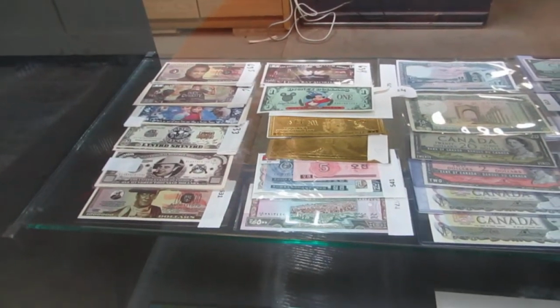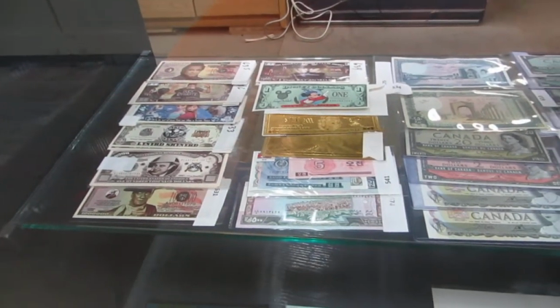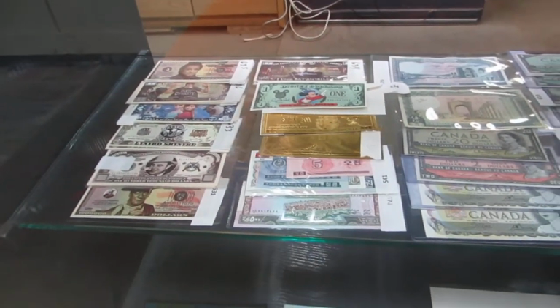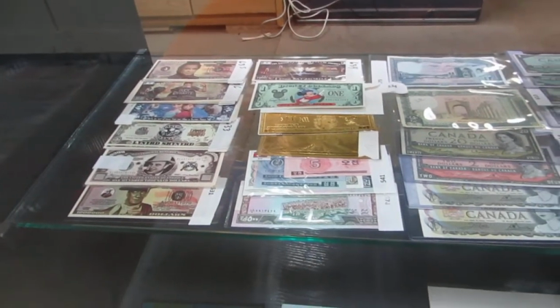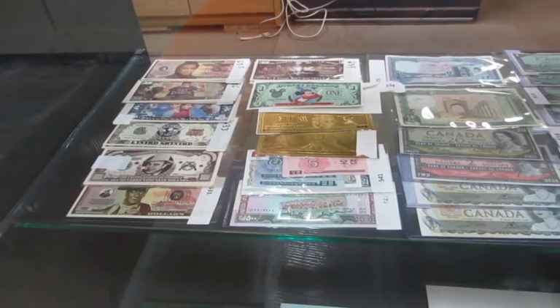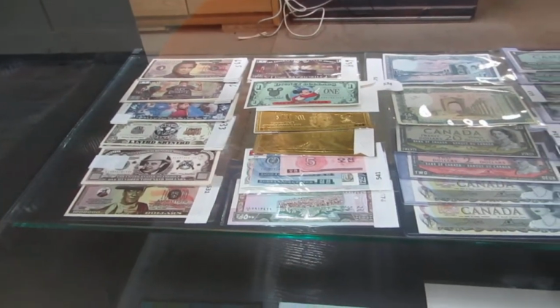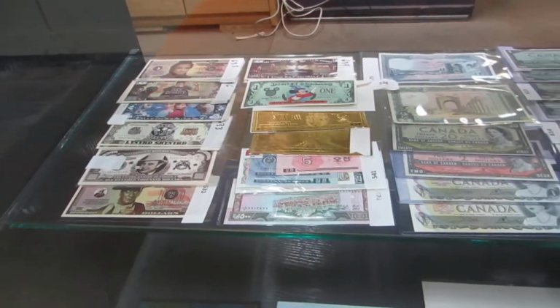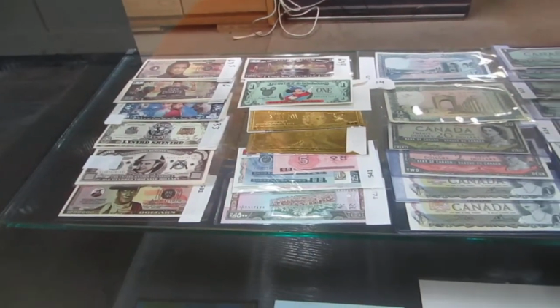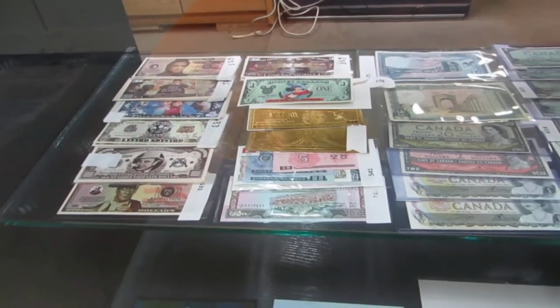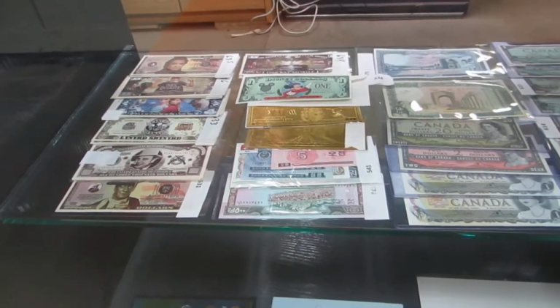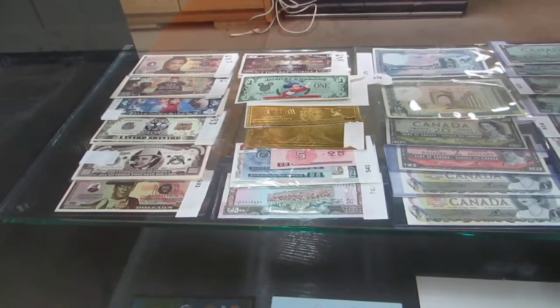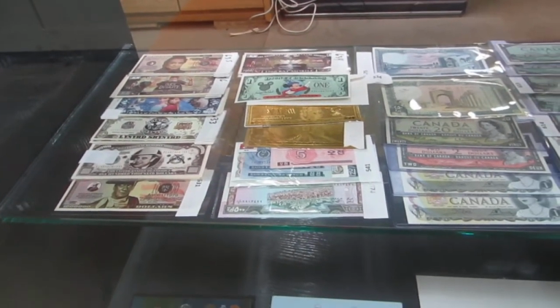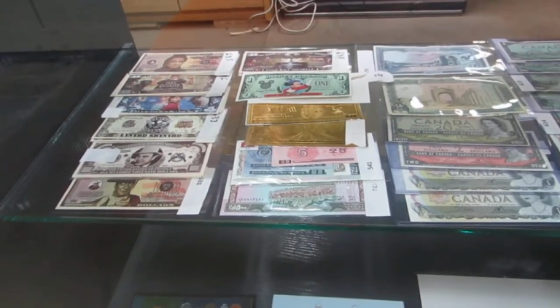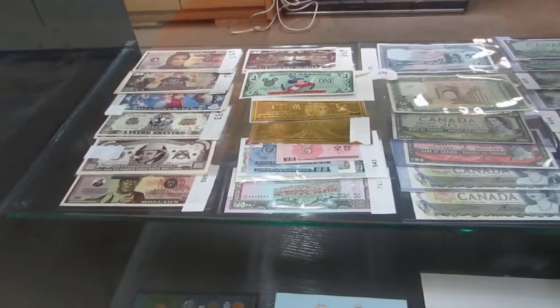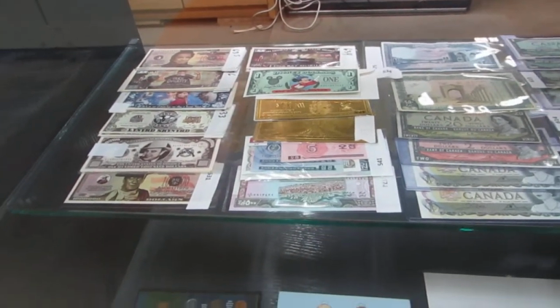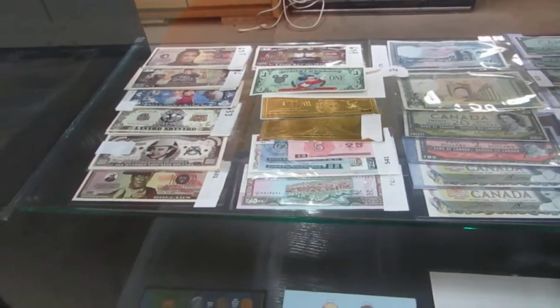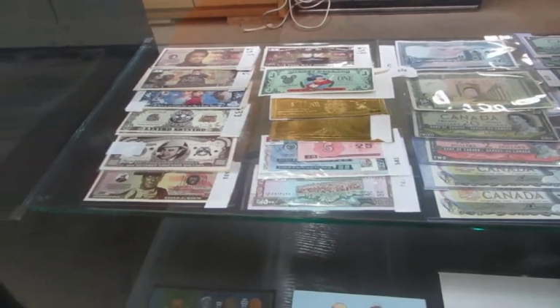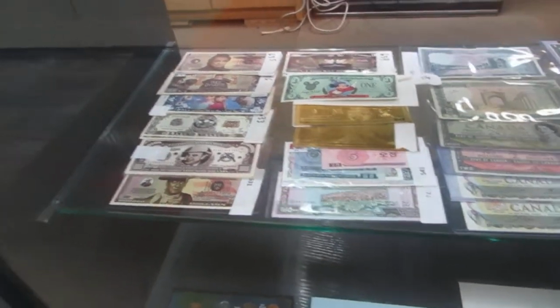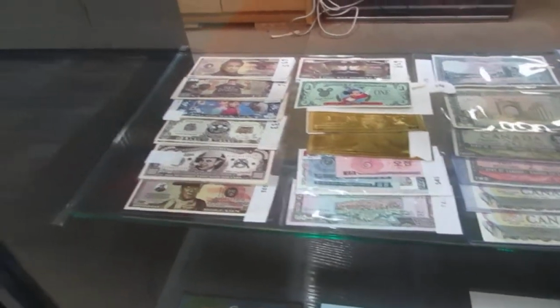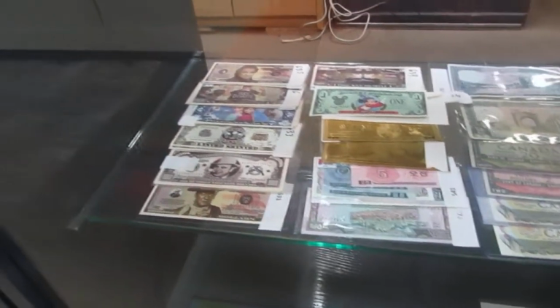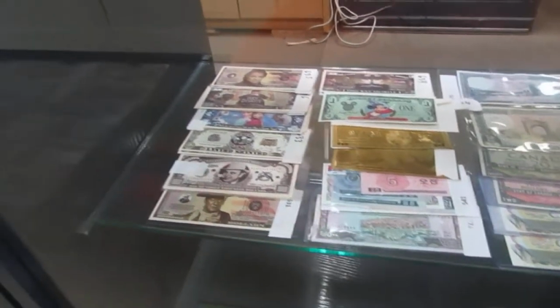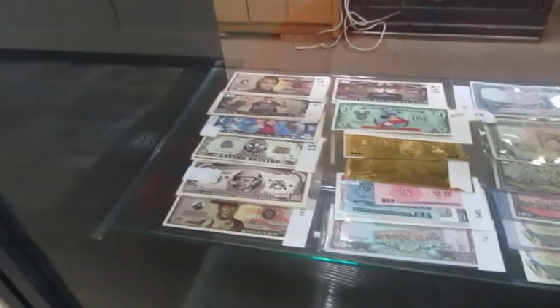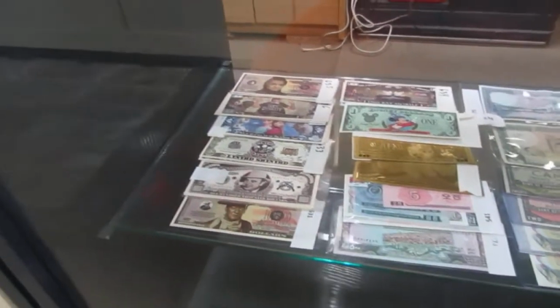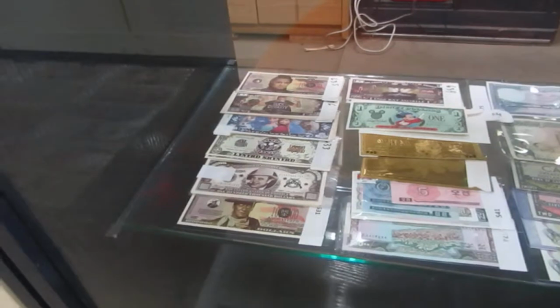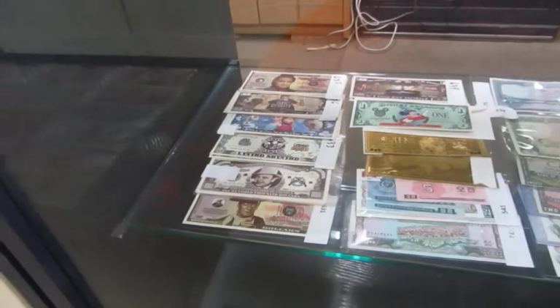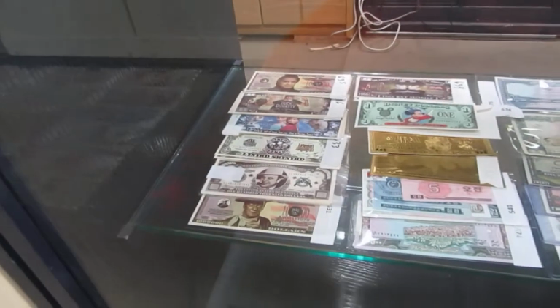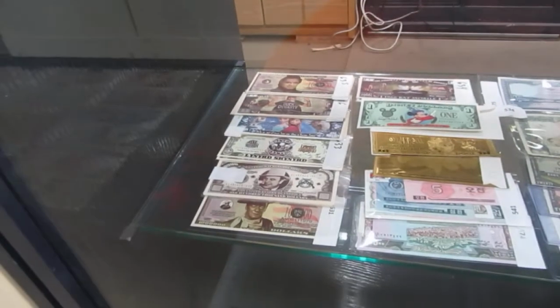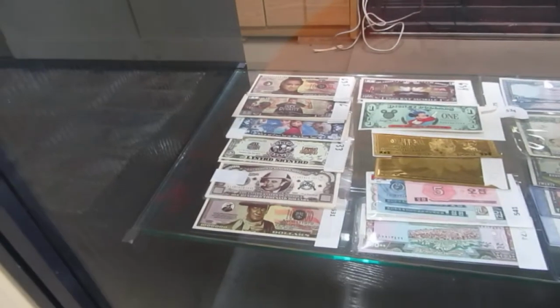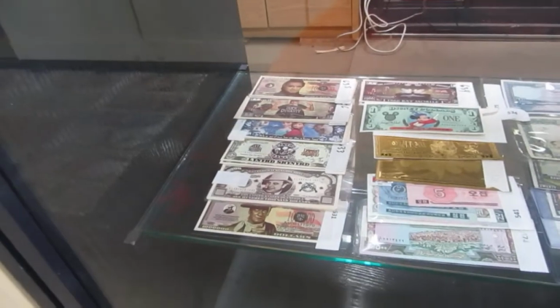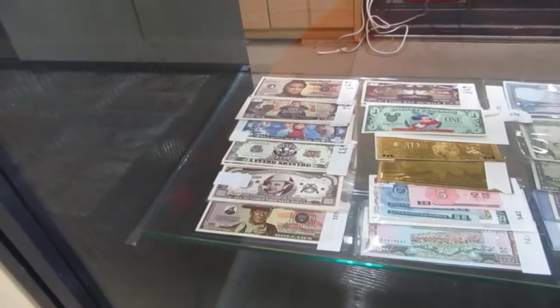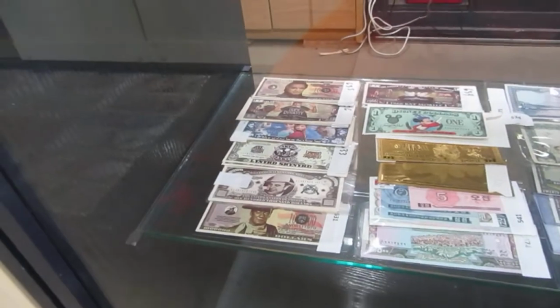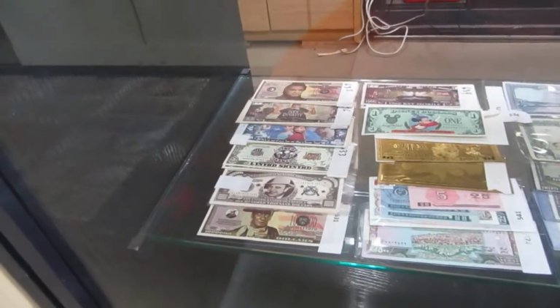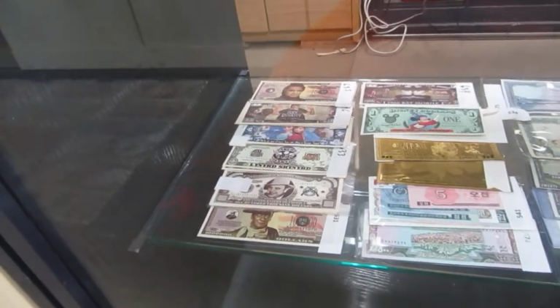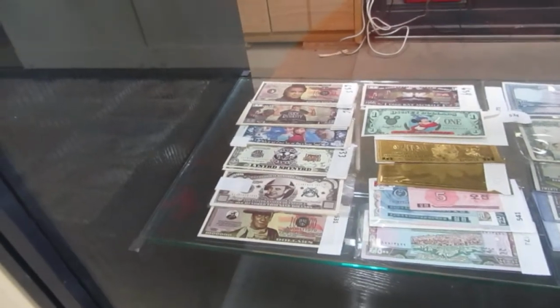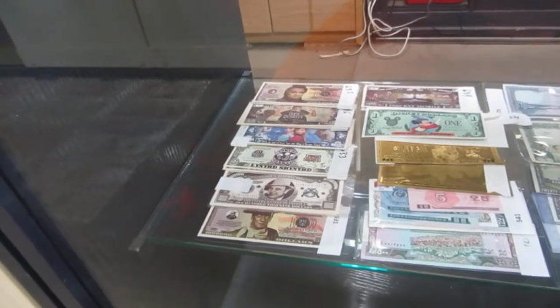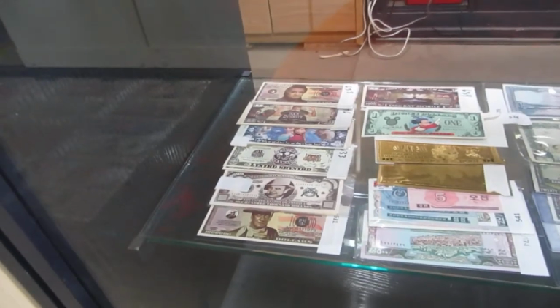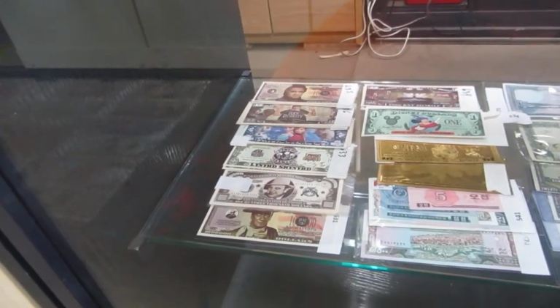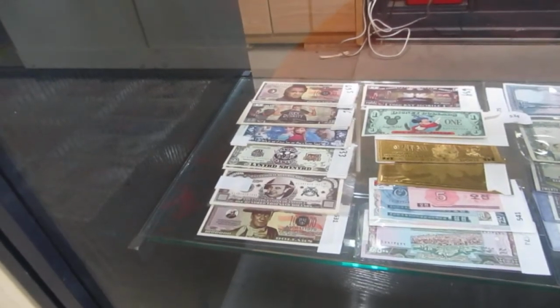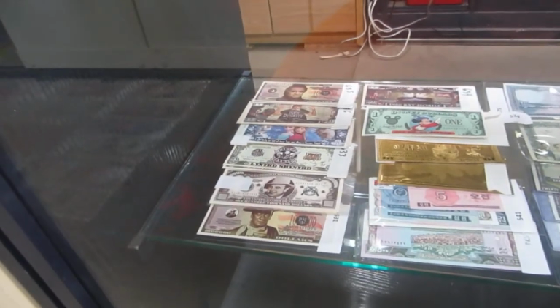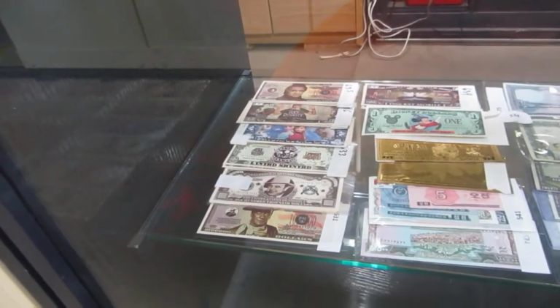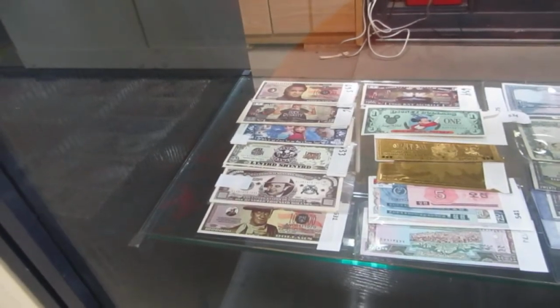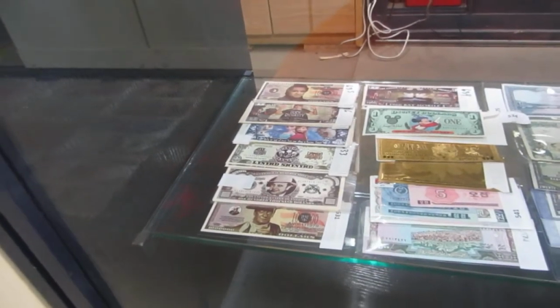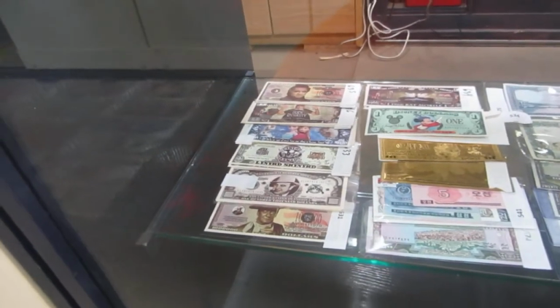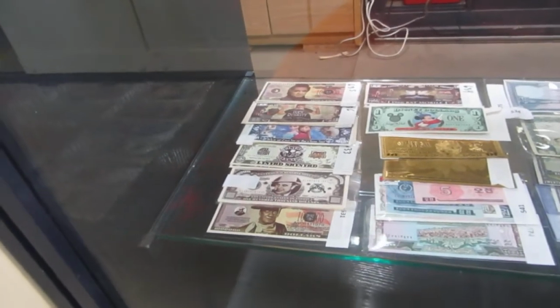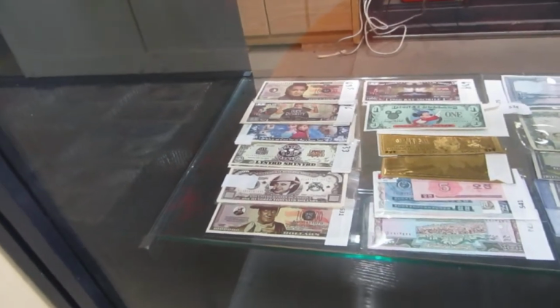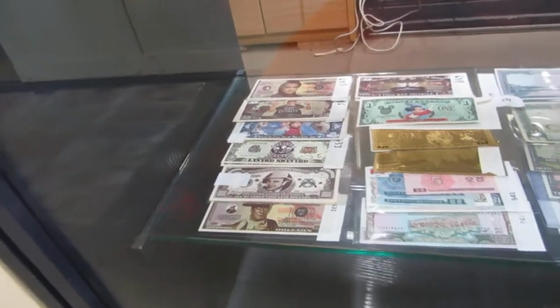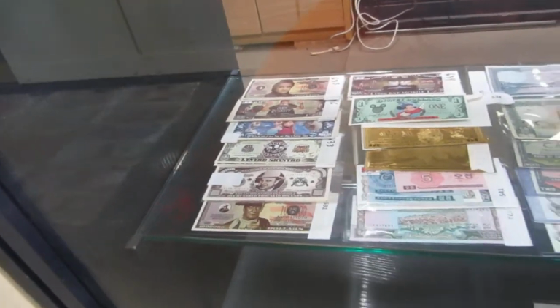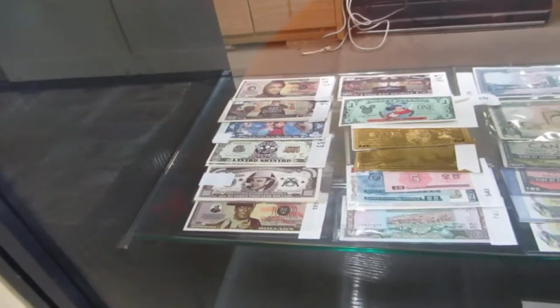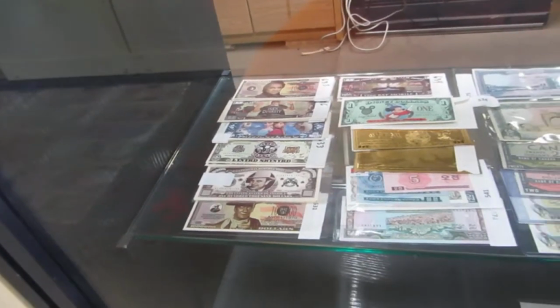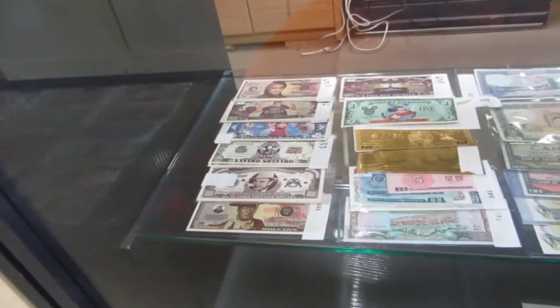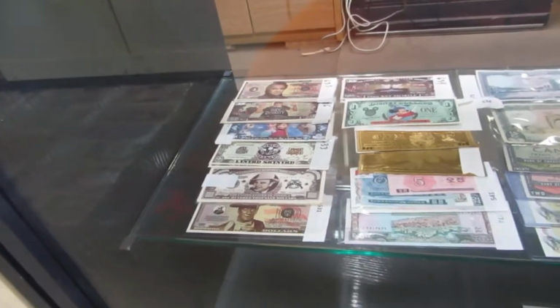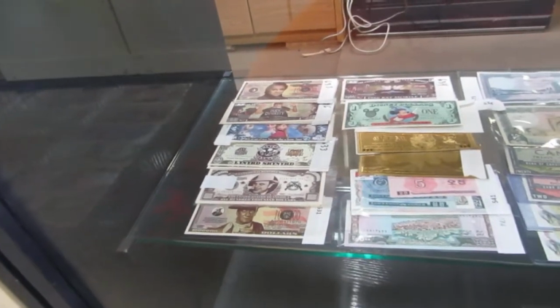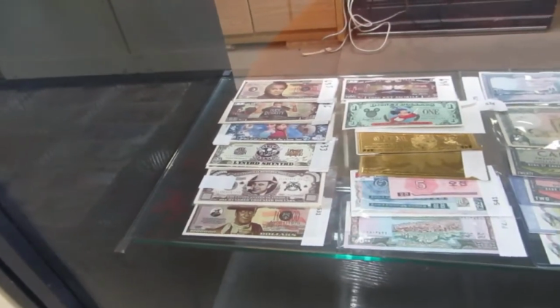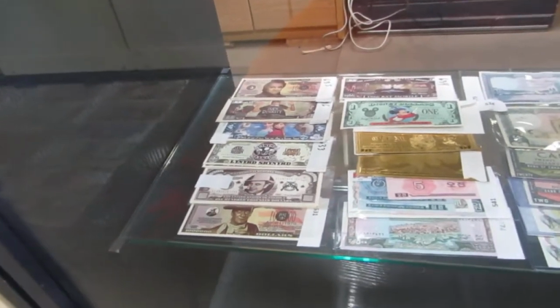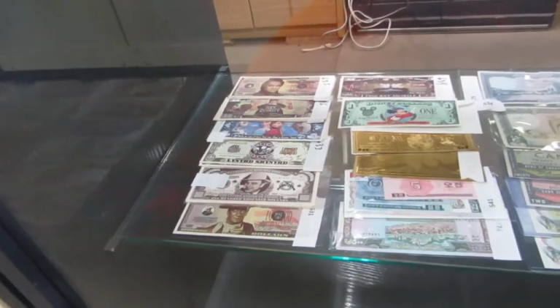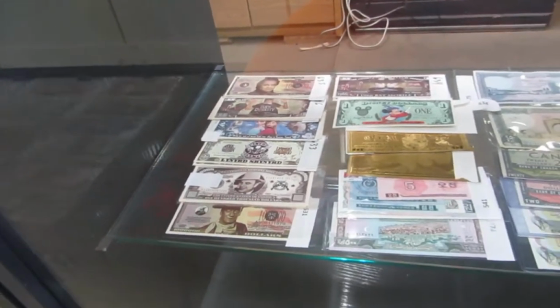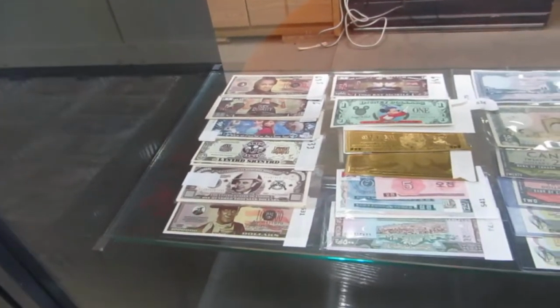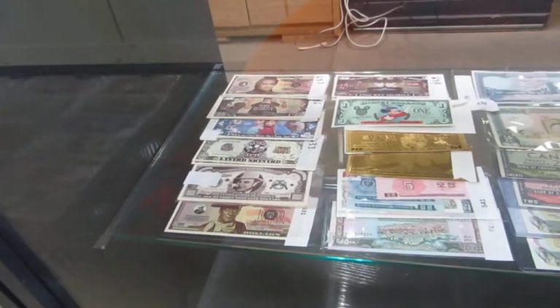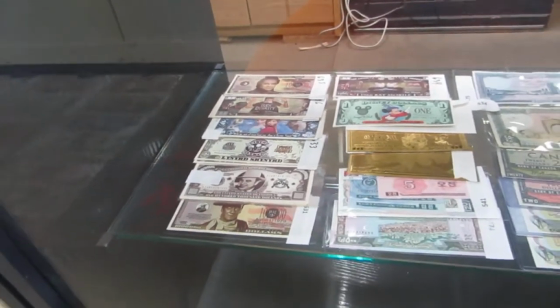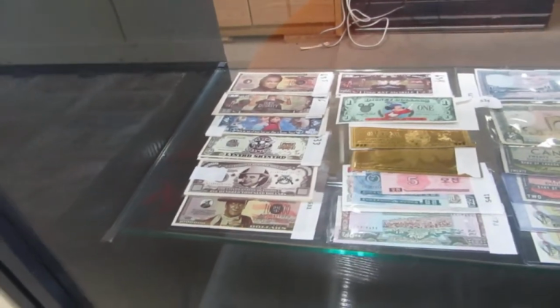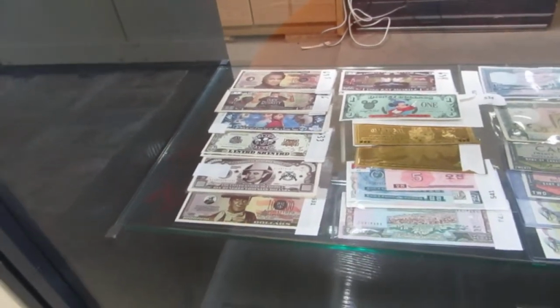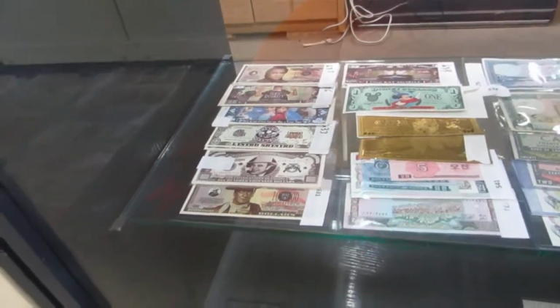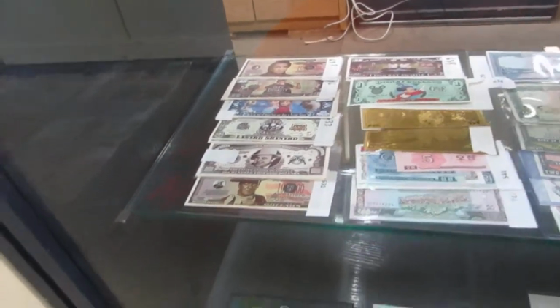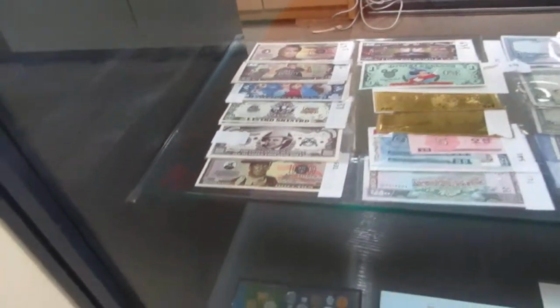We have gold foil bills, we have novelty bills — we have John Wayne, Lynyrd Skynyrd, Frozen, Duck Dynasty, and we've got Johnny Cash.